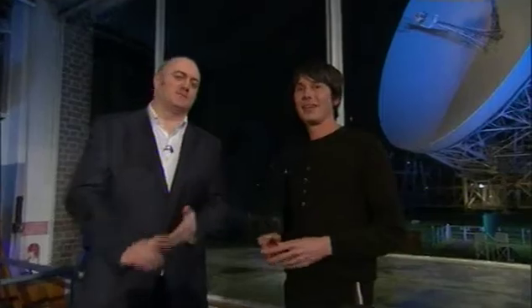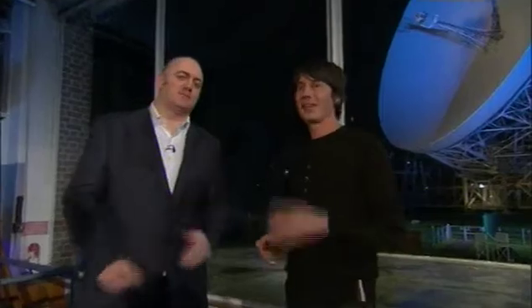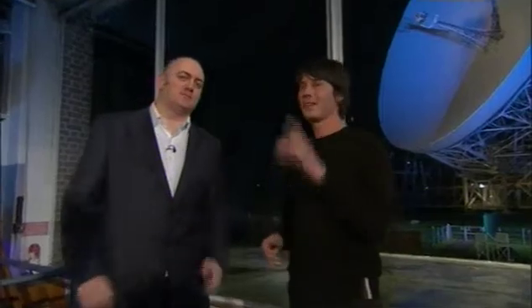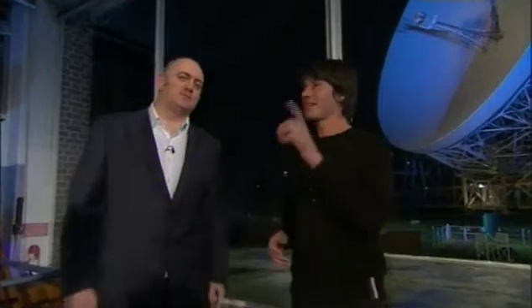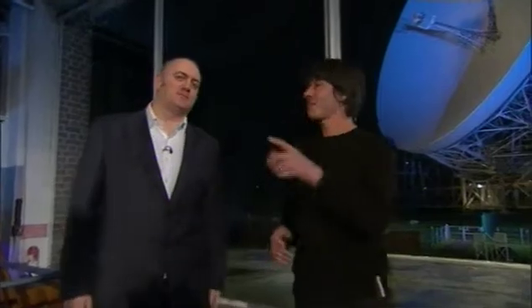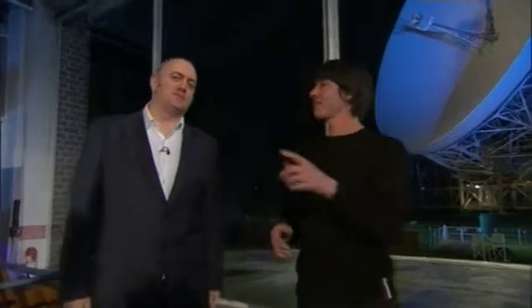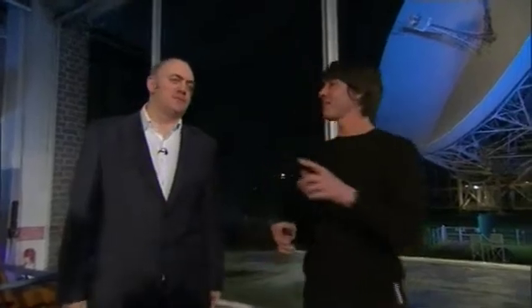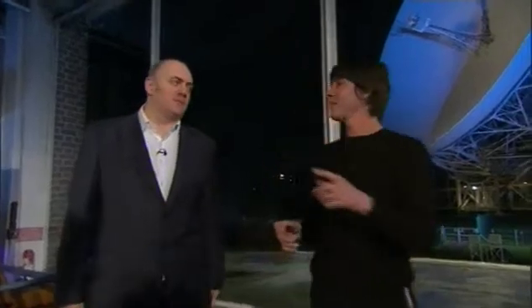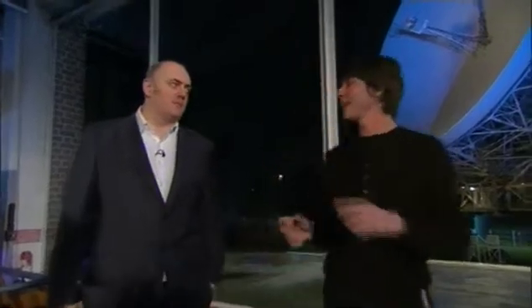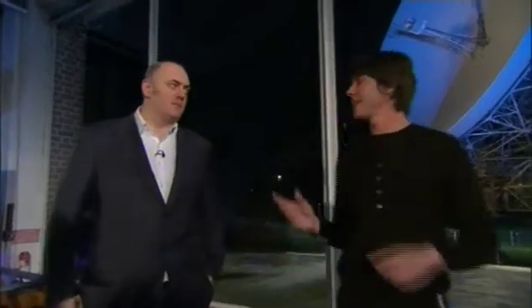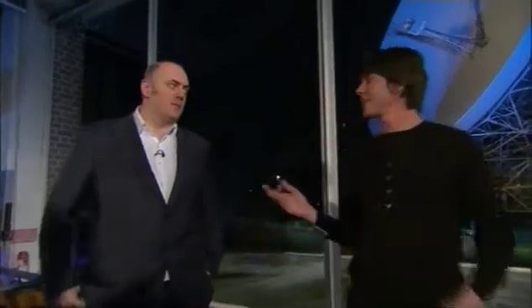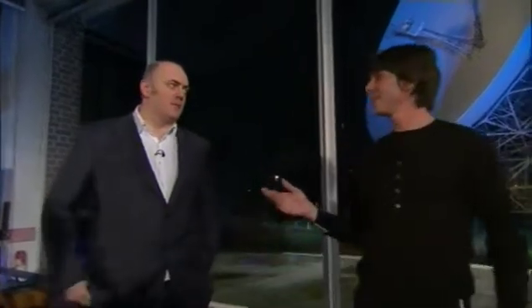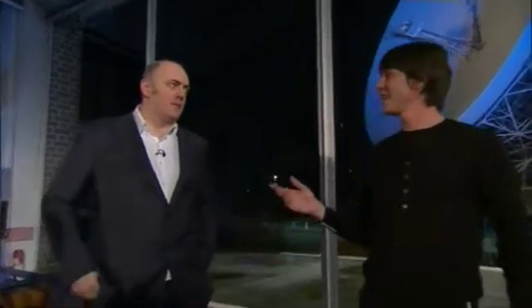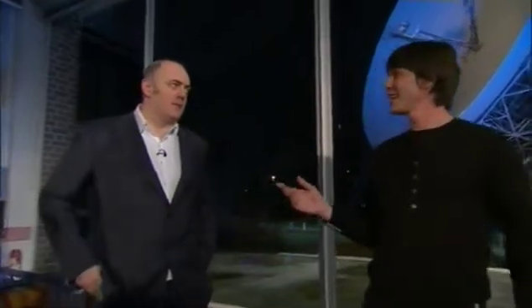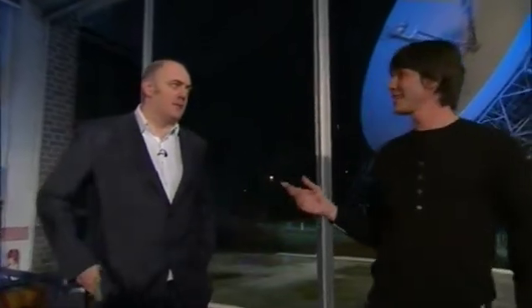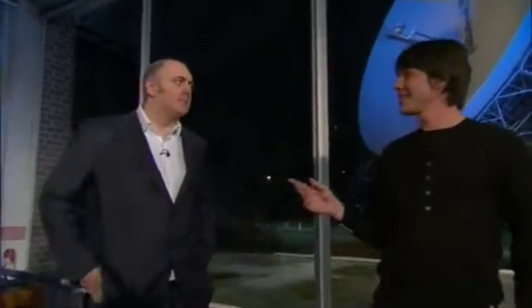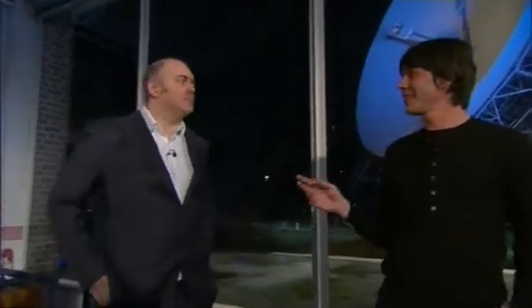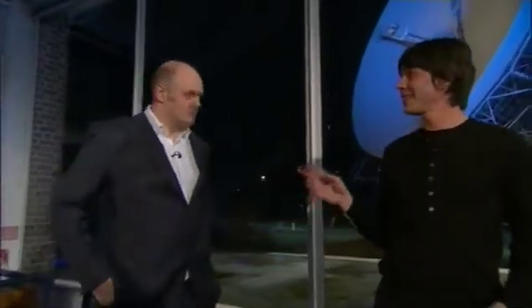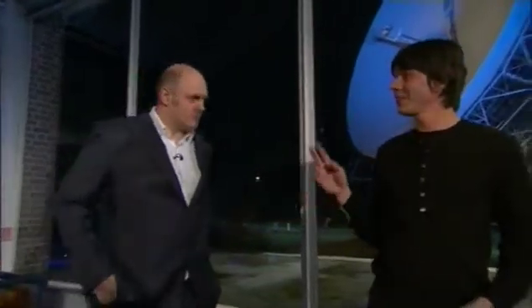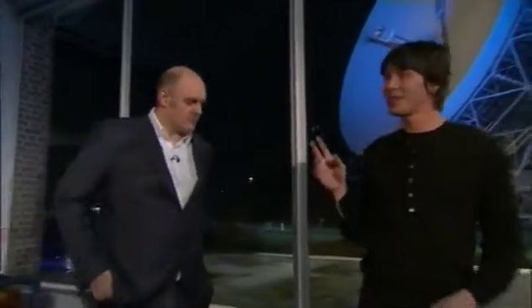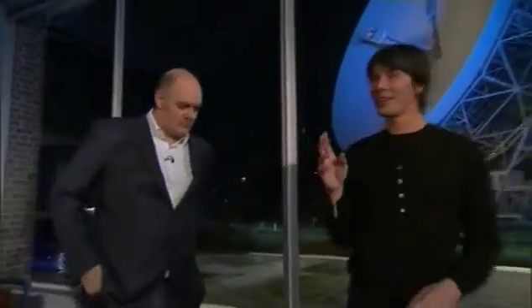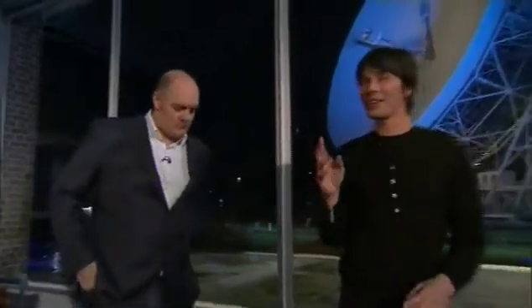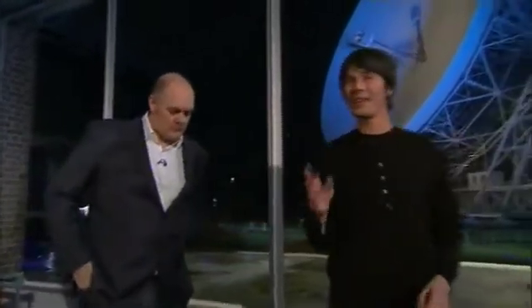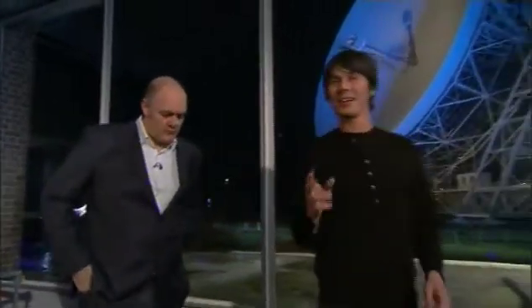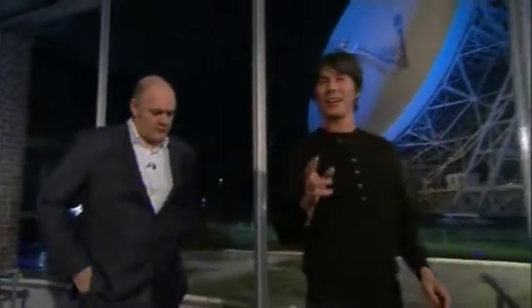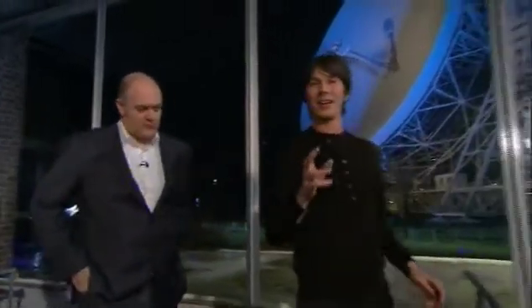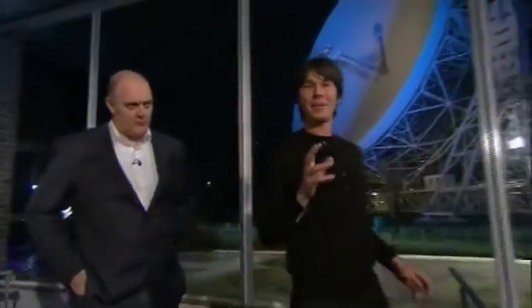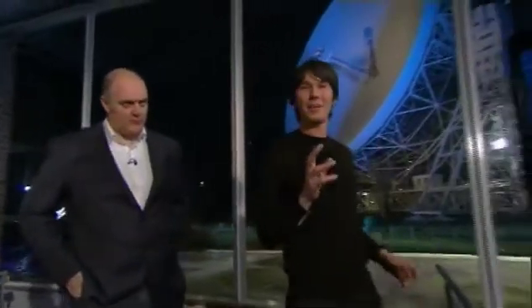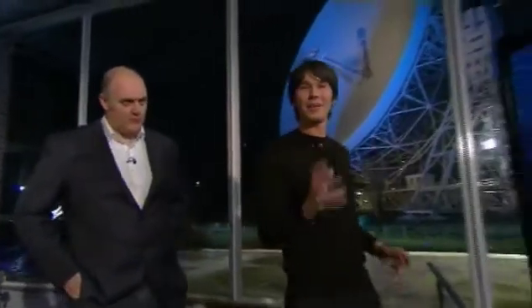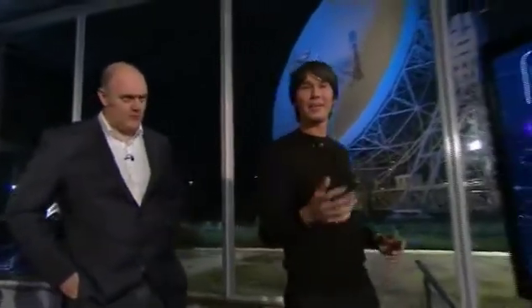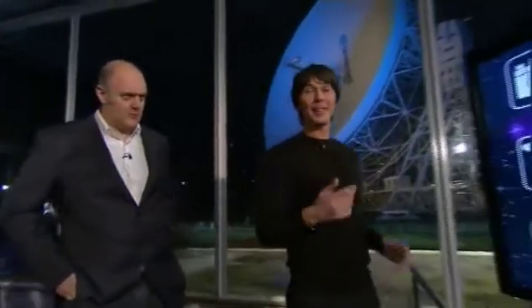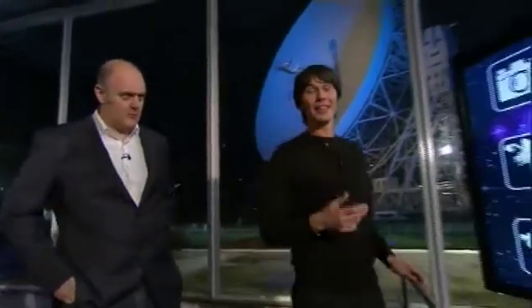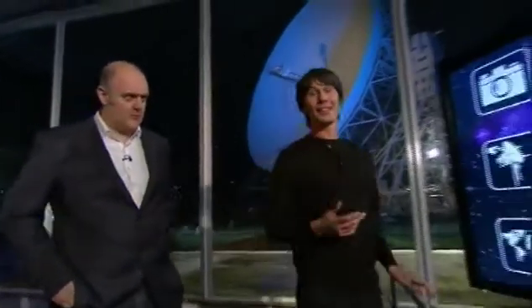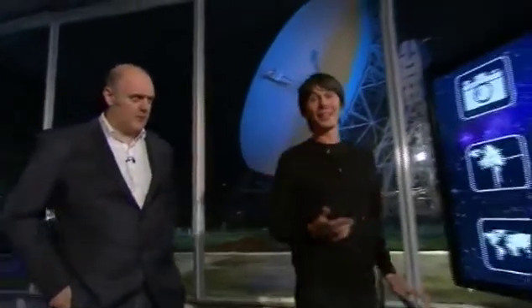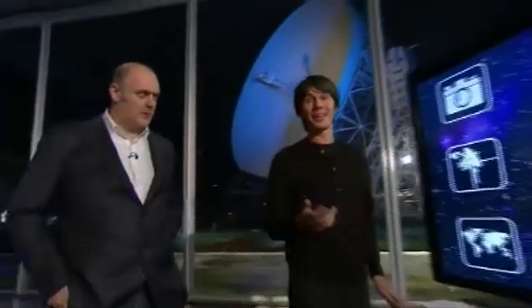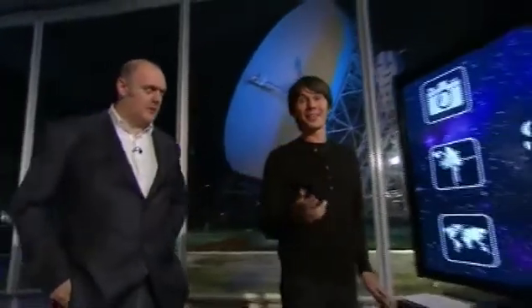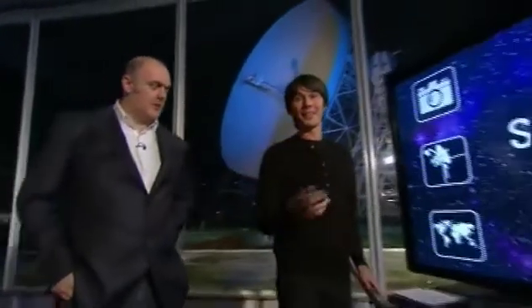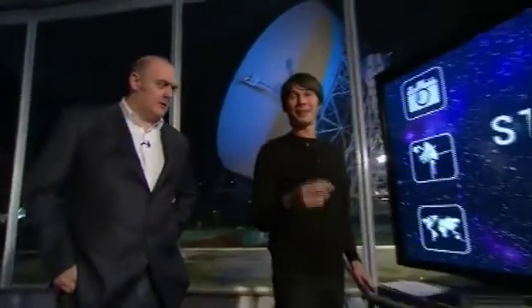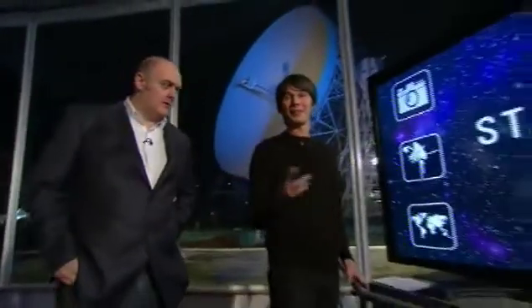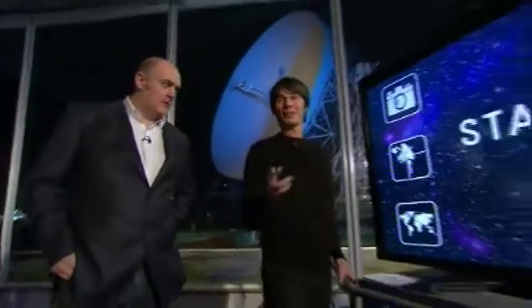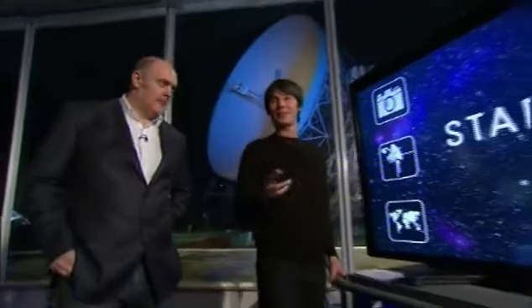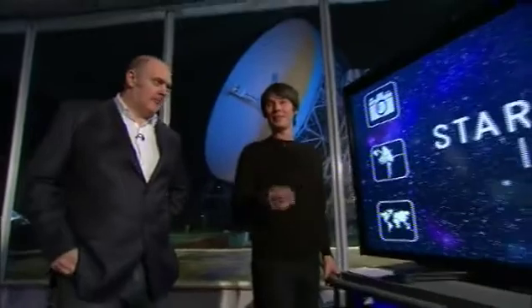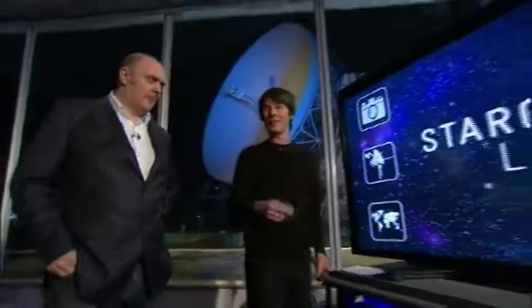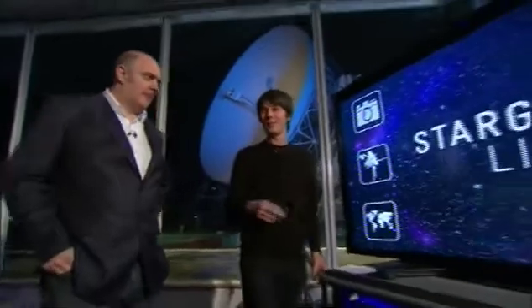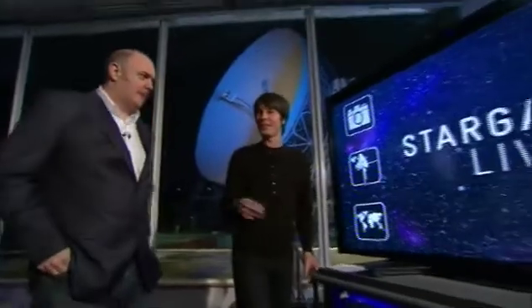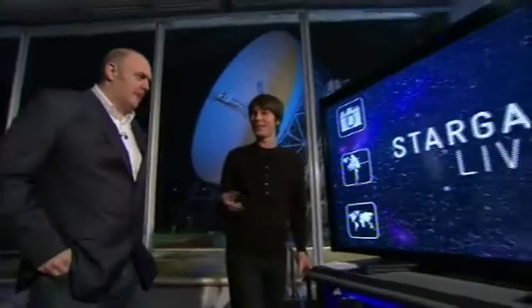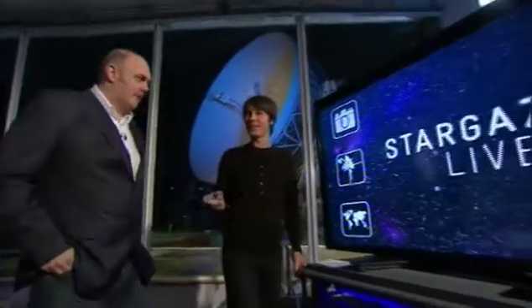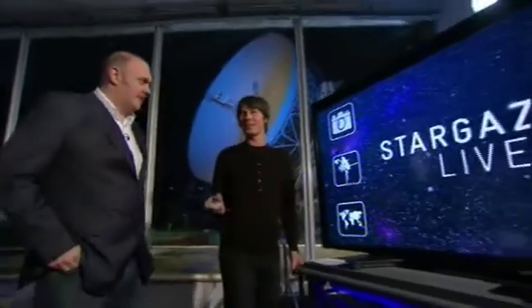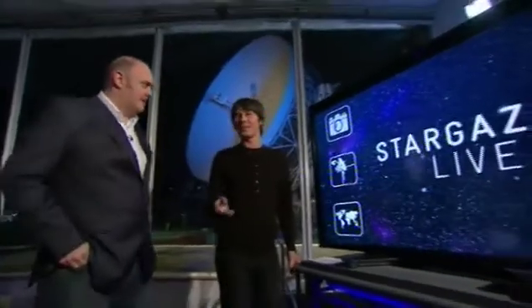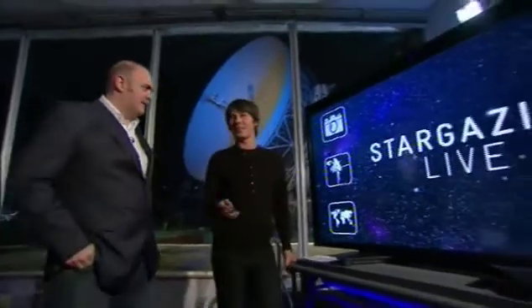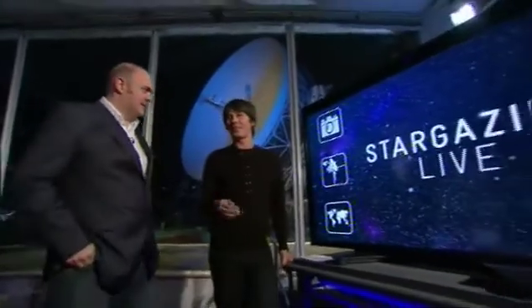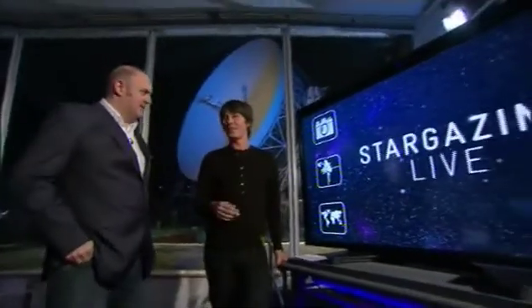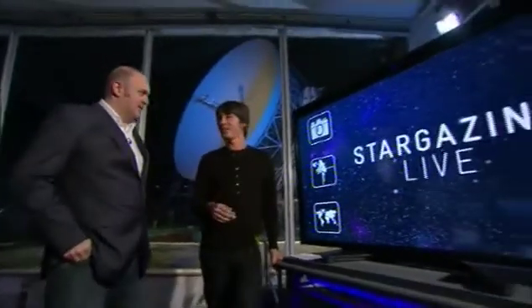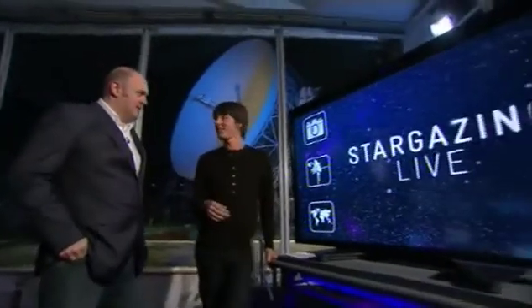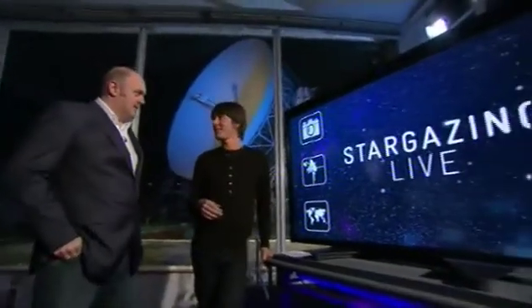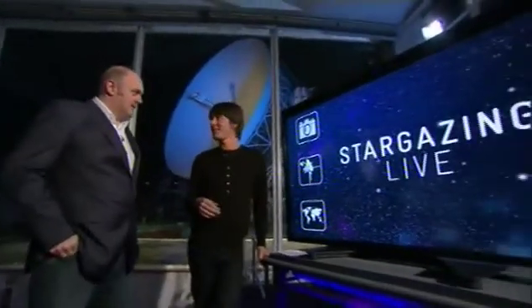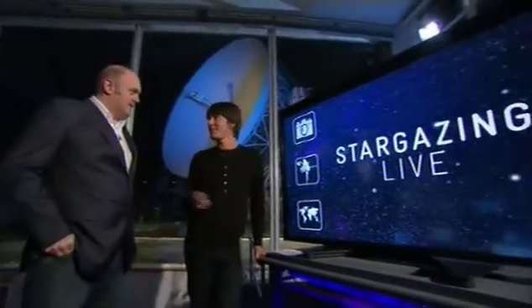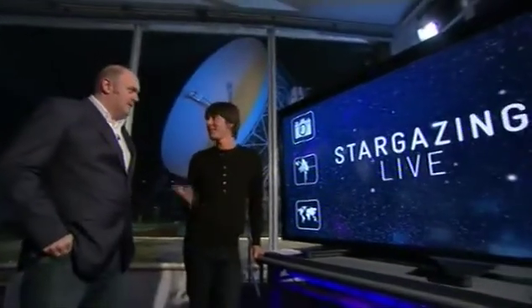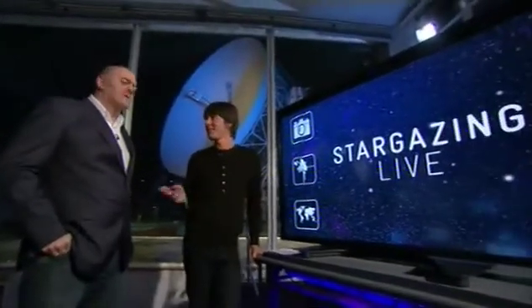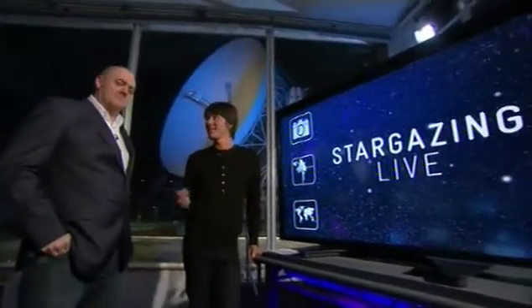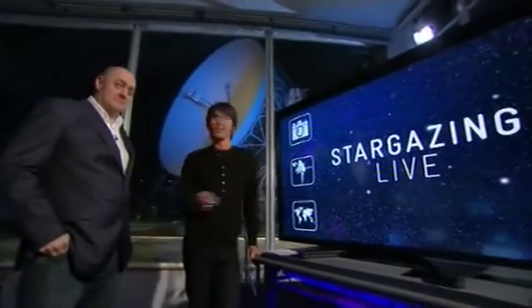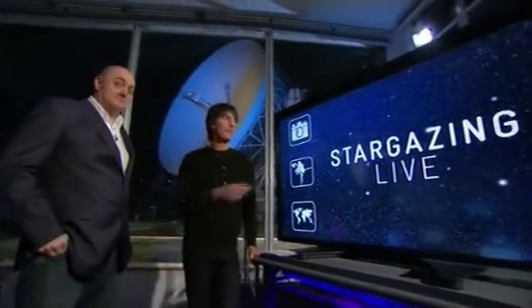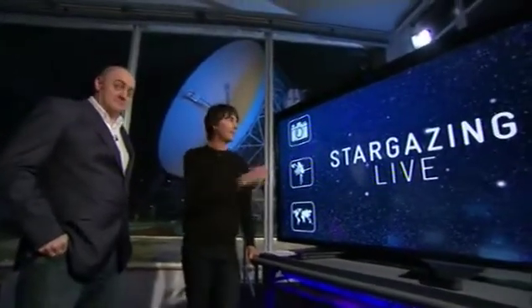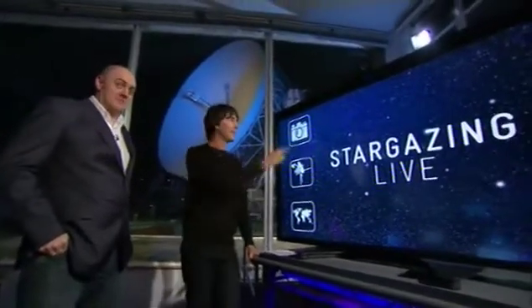Jonathan was talking about the Andromeda Galaxy, and I want to show you a picture that I took while filming my new series, out in March on BBC Two, Wonders of the Universe.